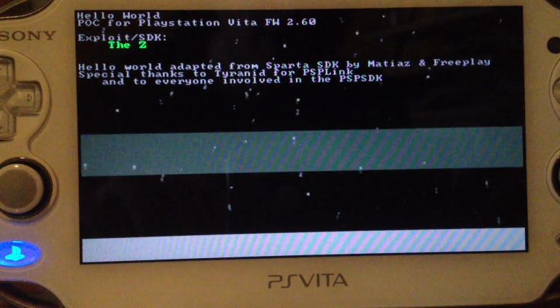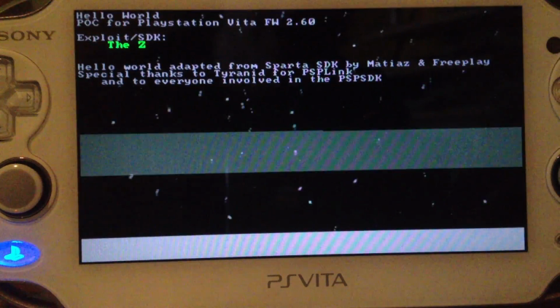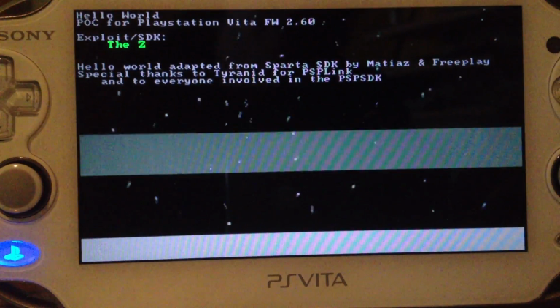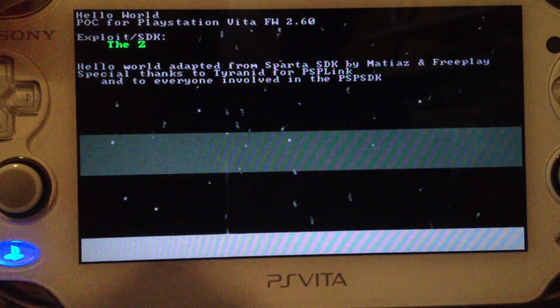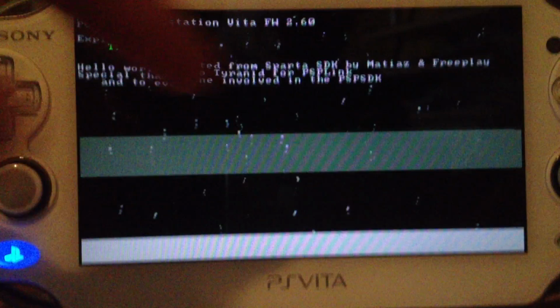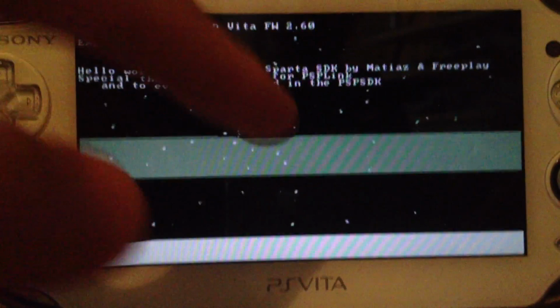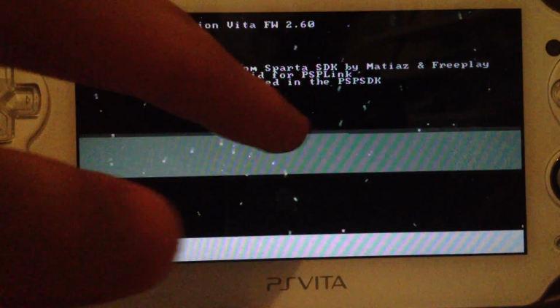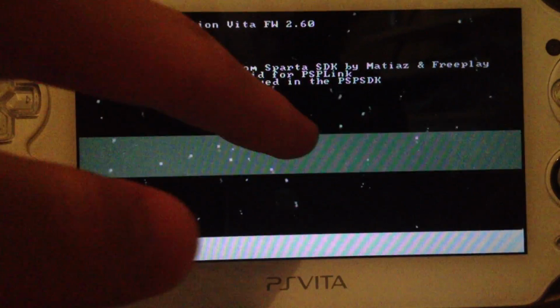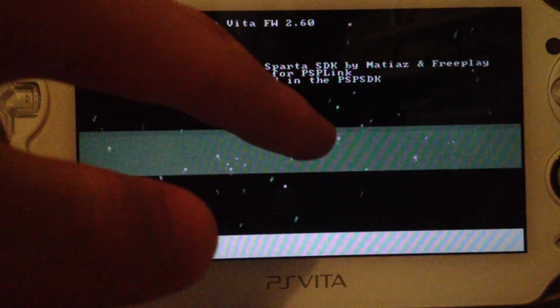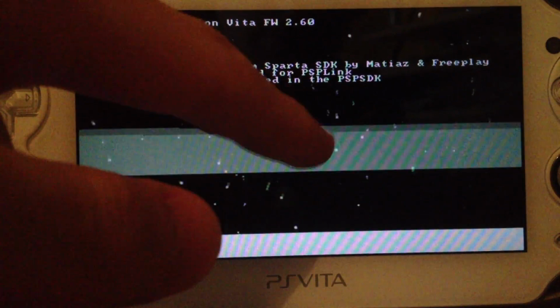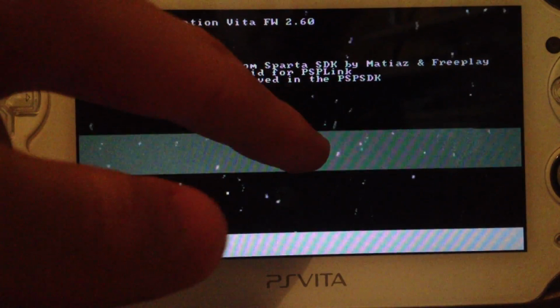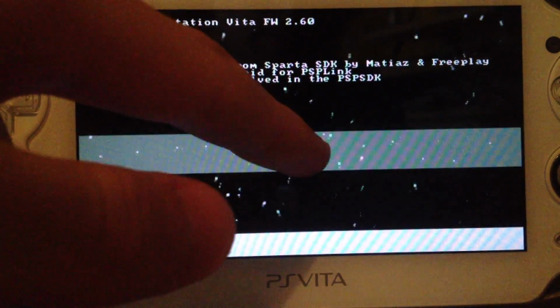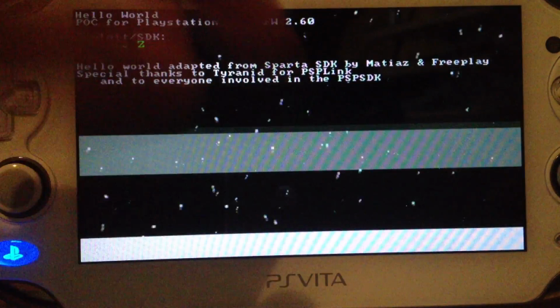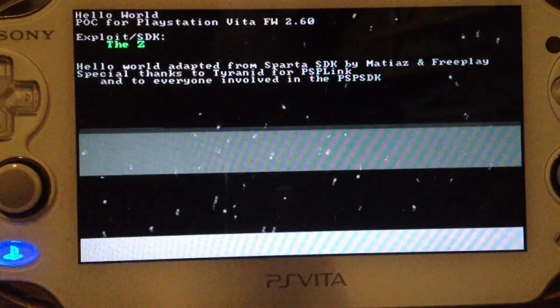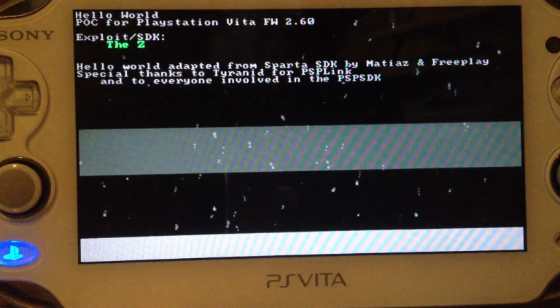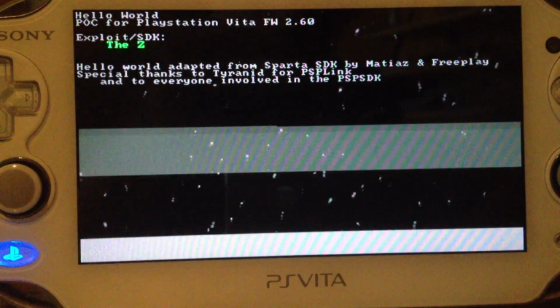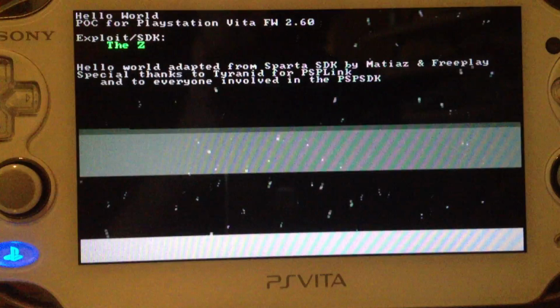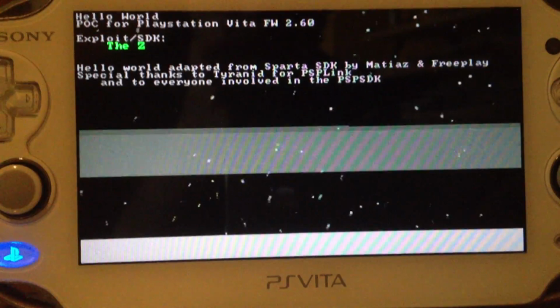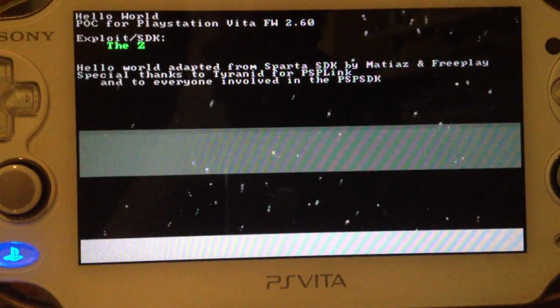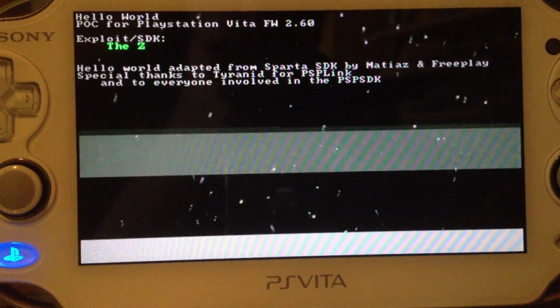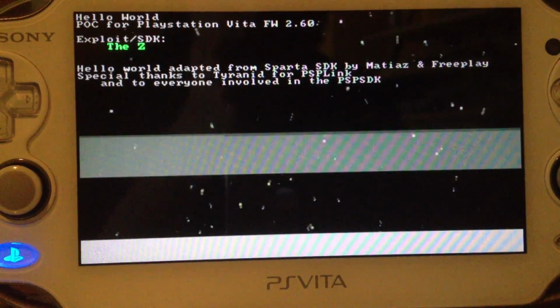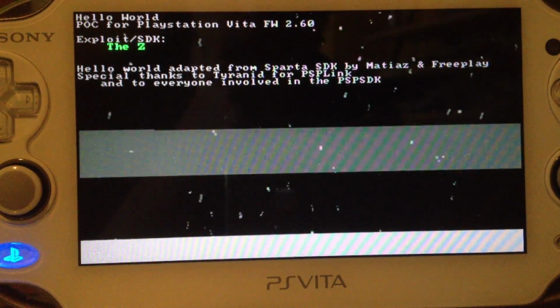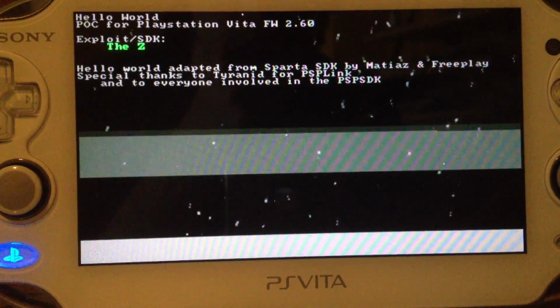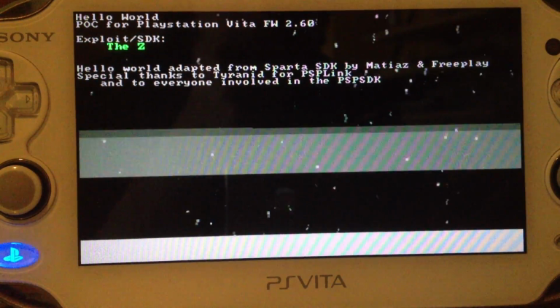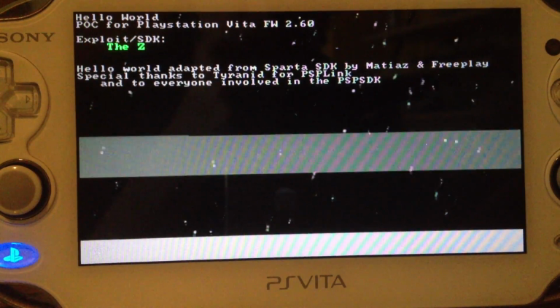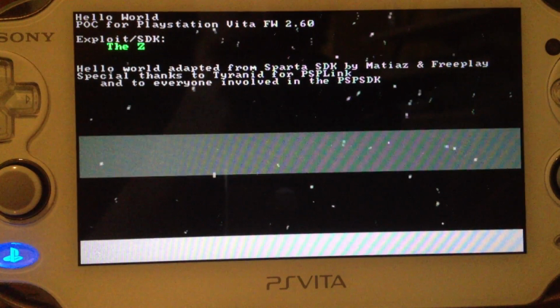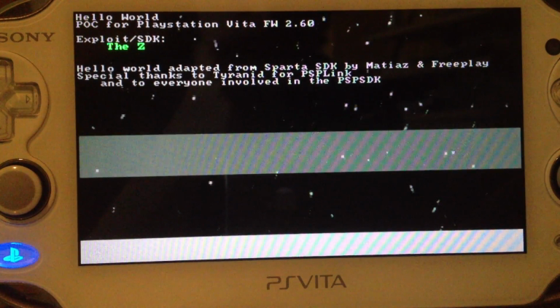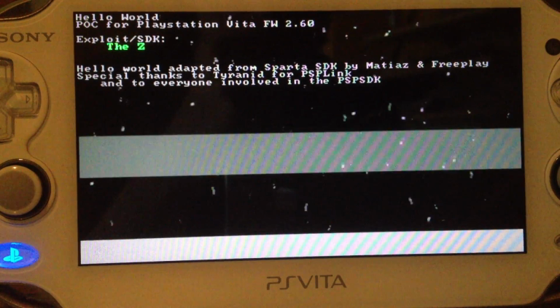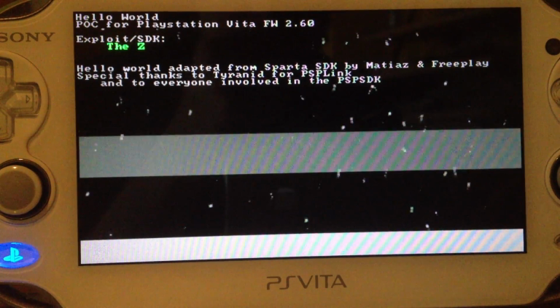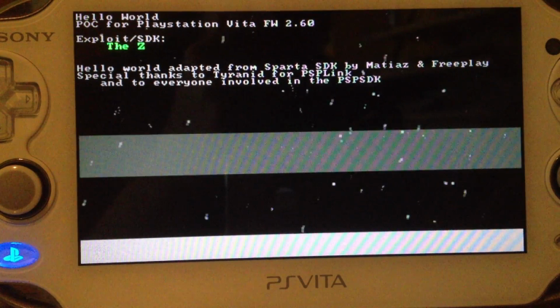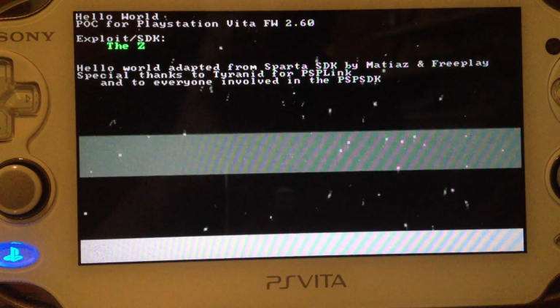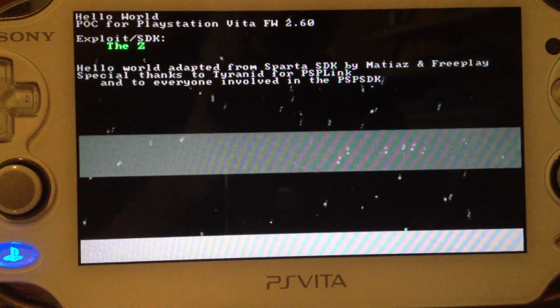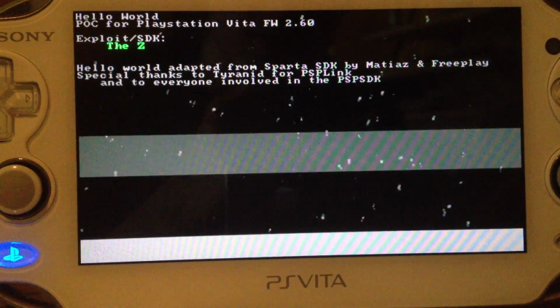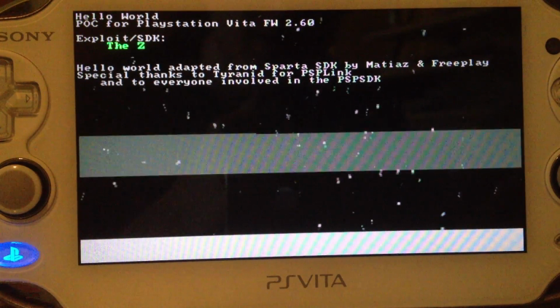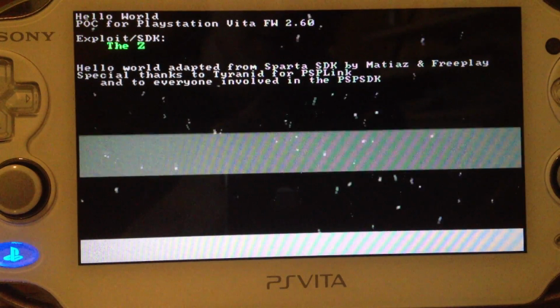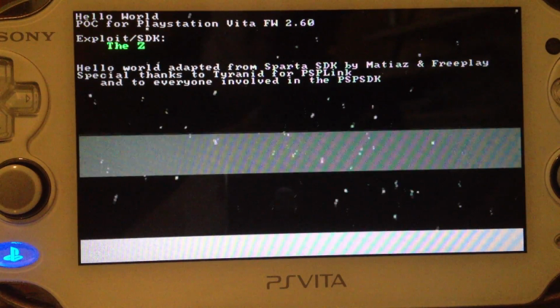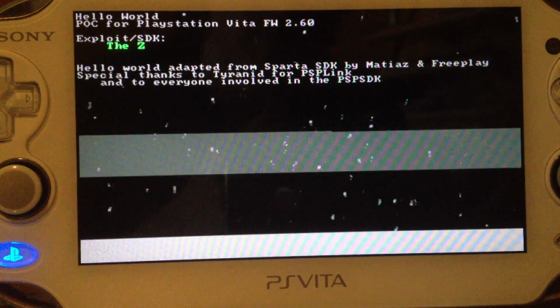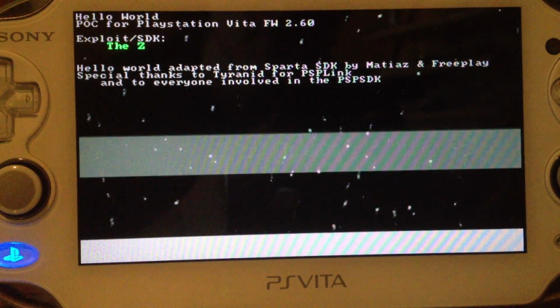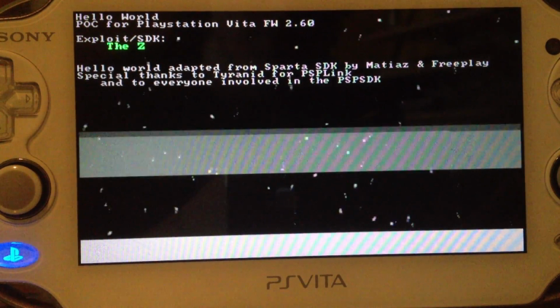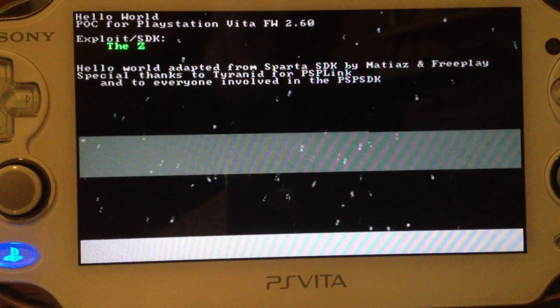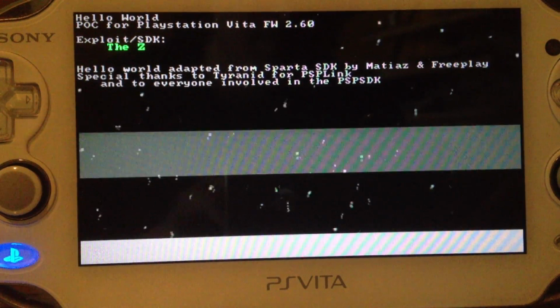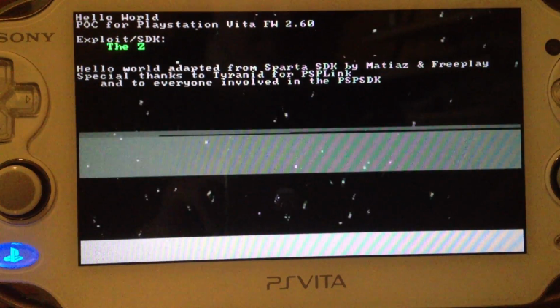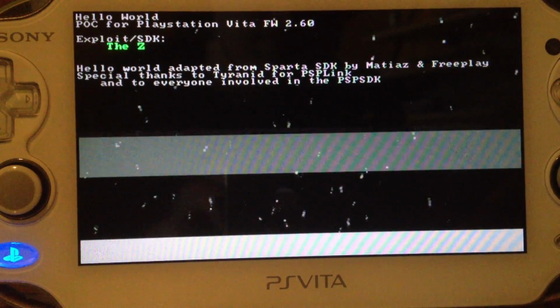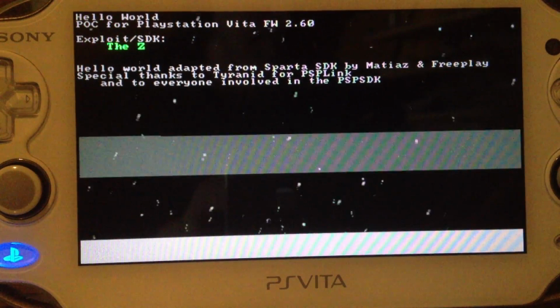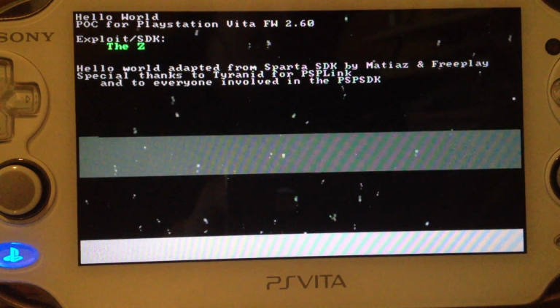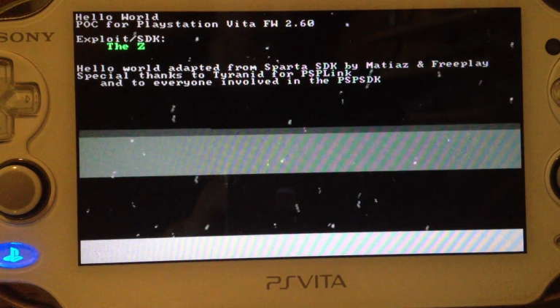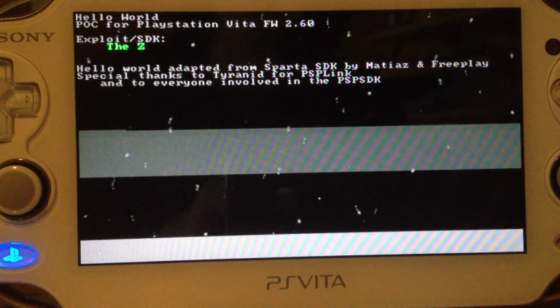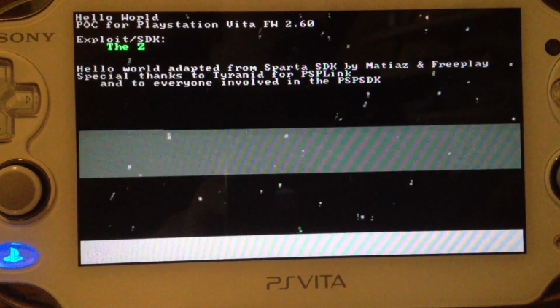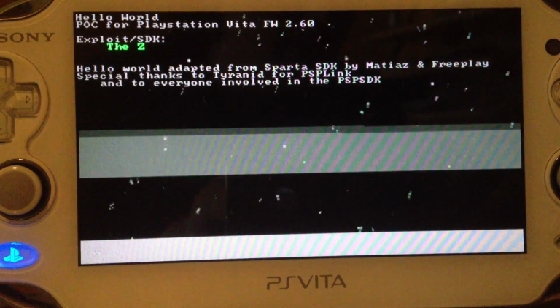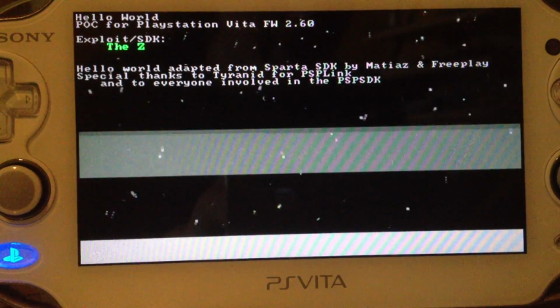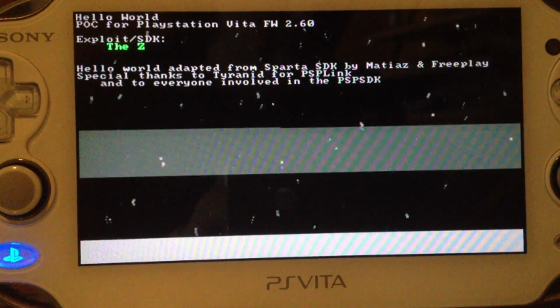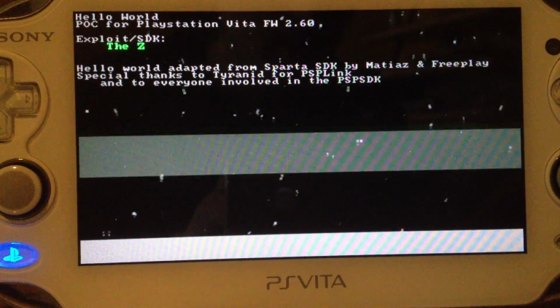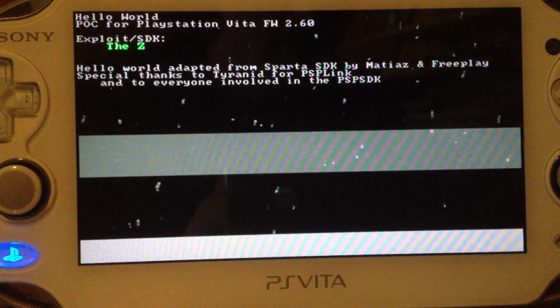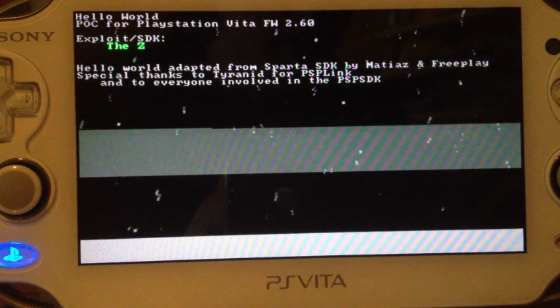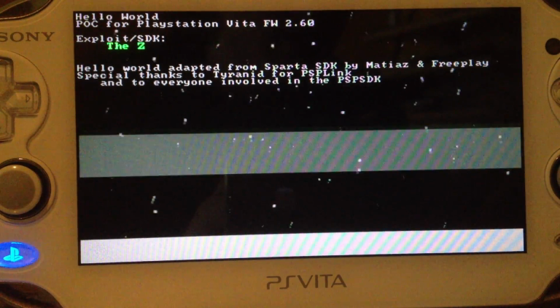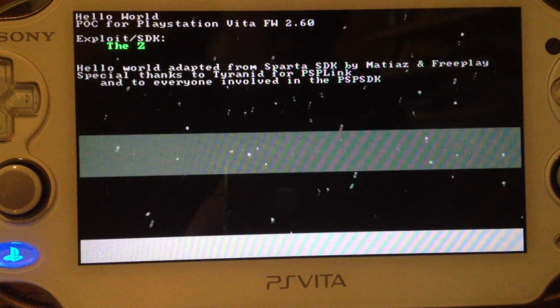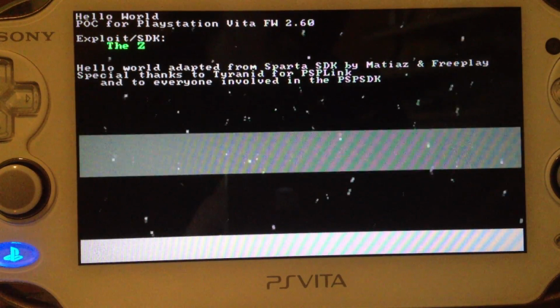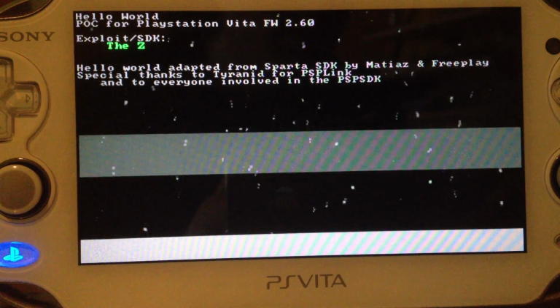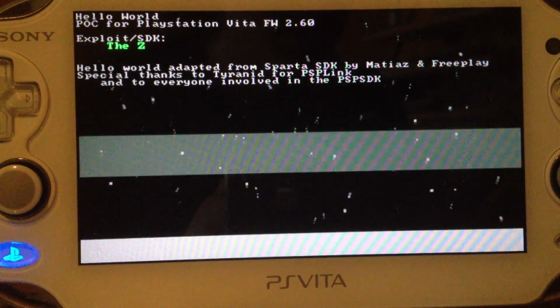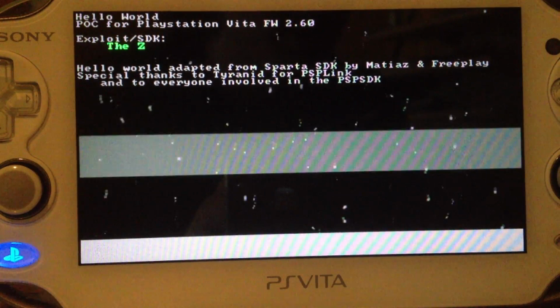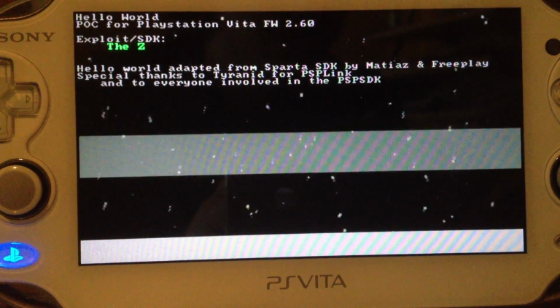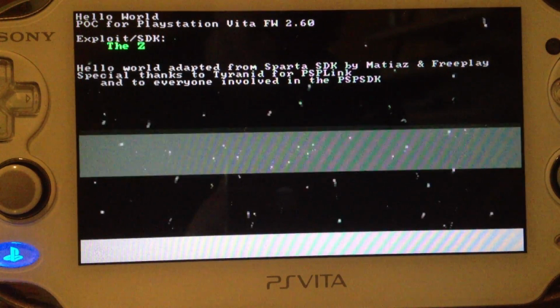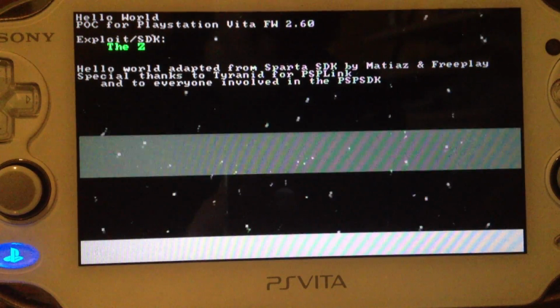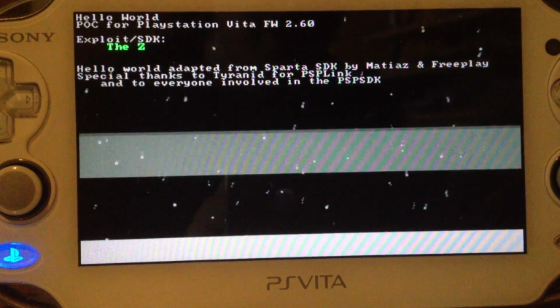So yeah, a new hello world for firmware 2.60. I'll do that and see you later.